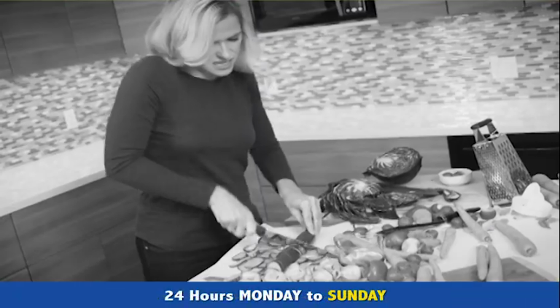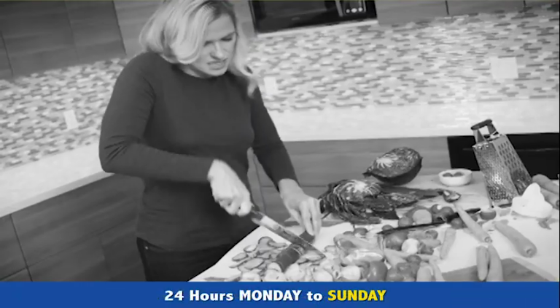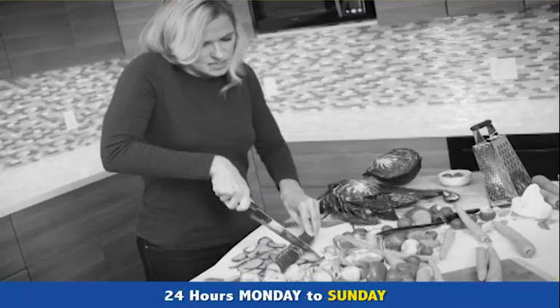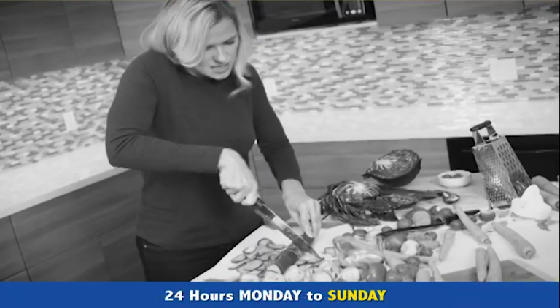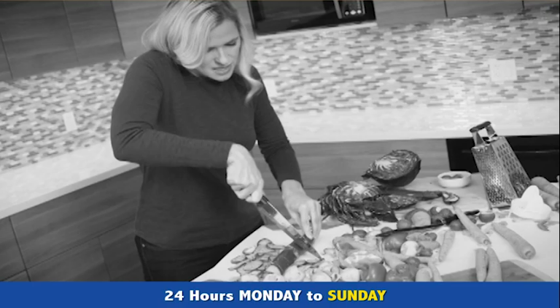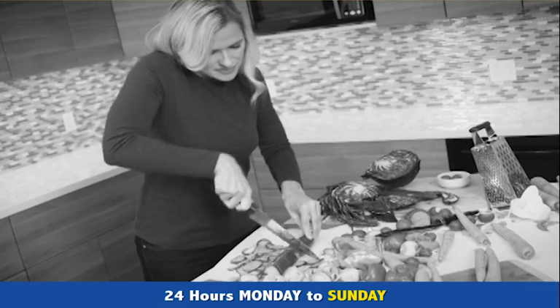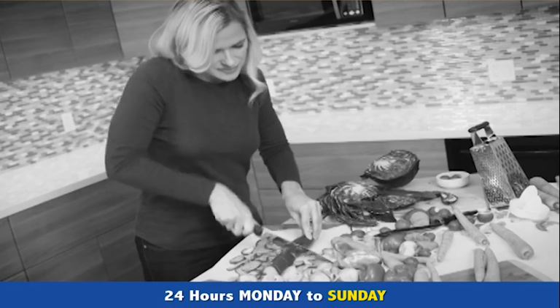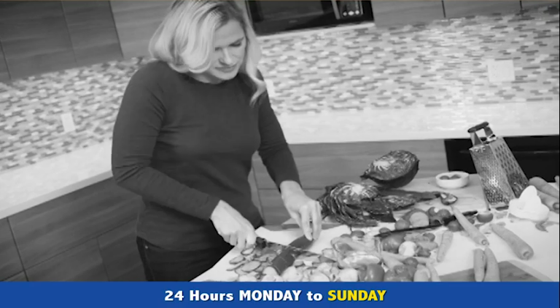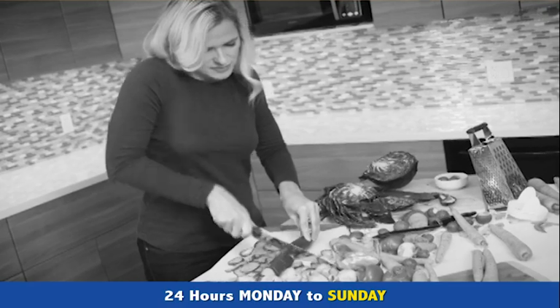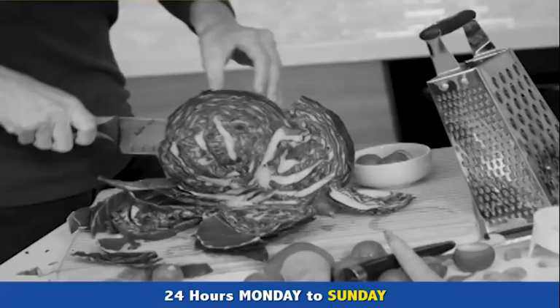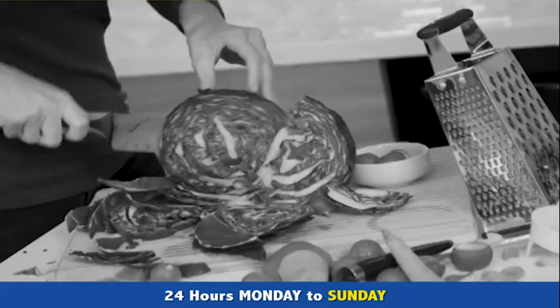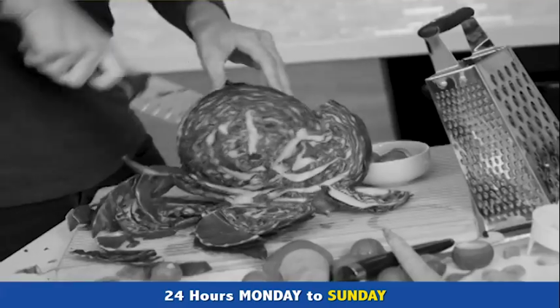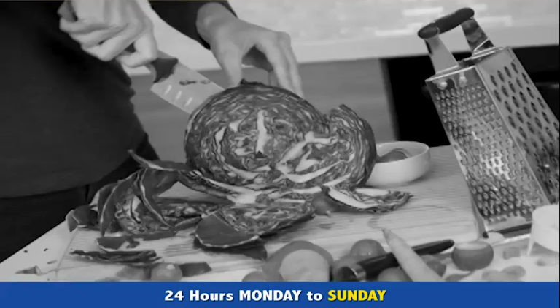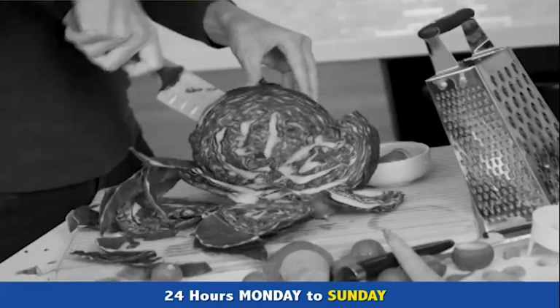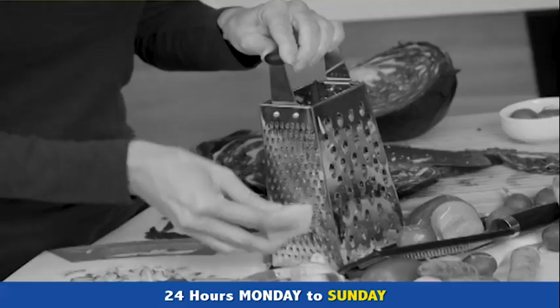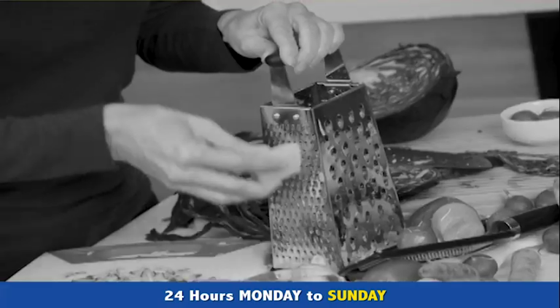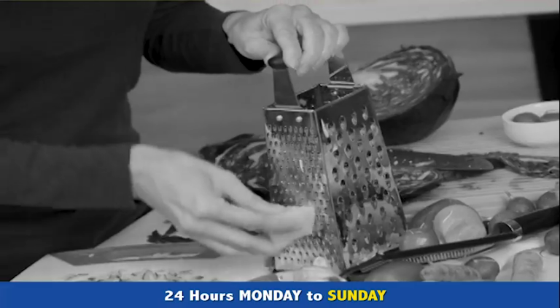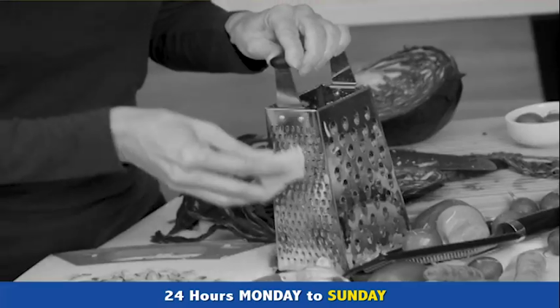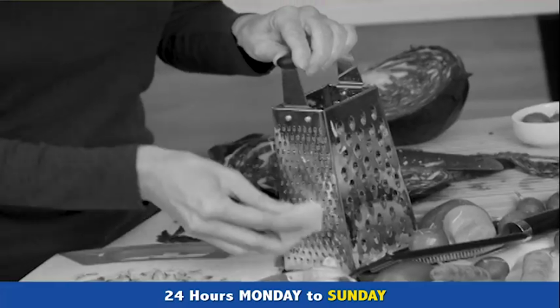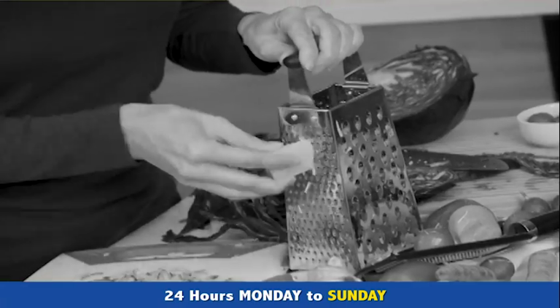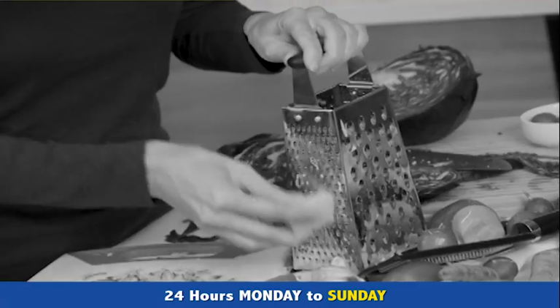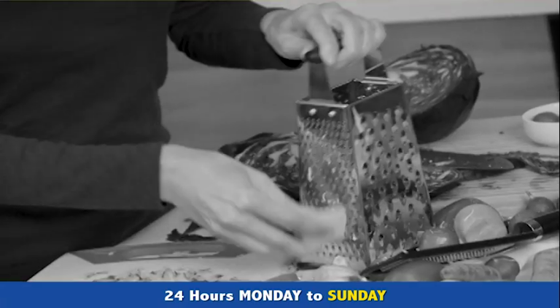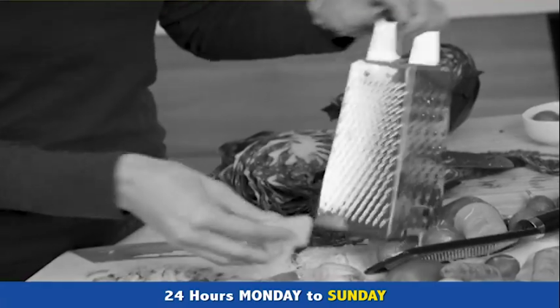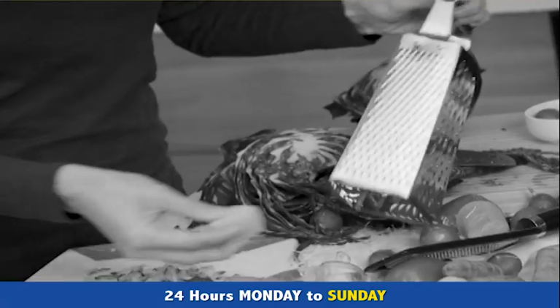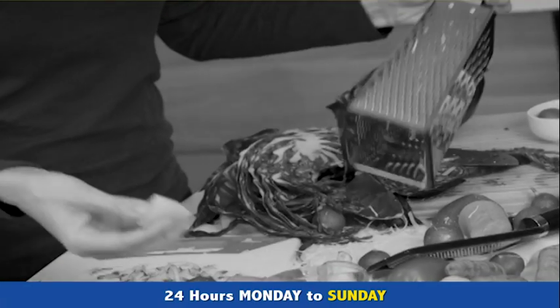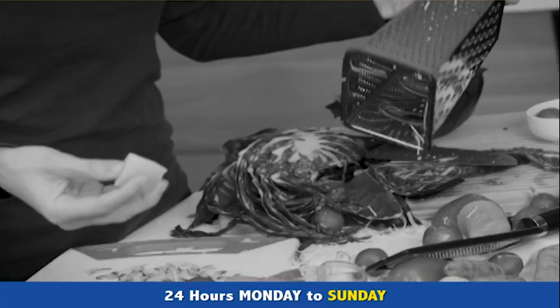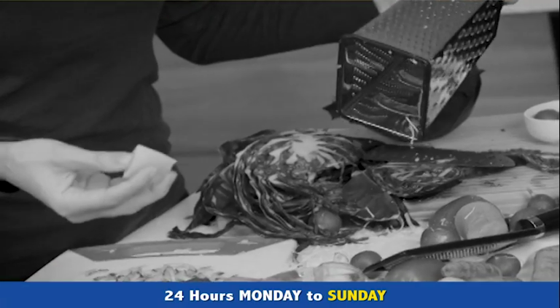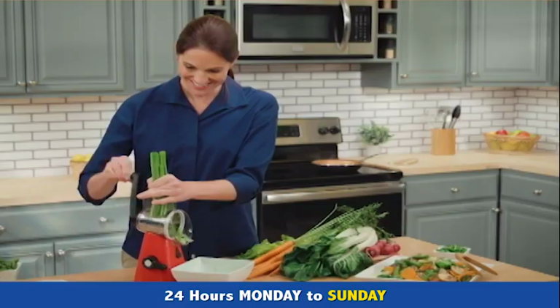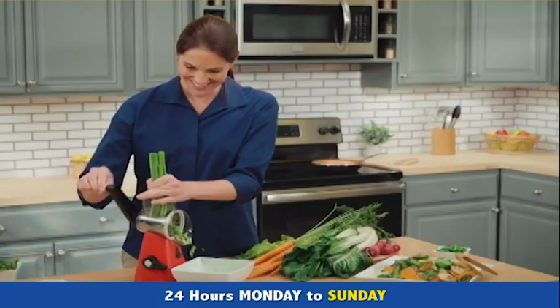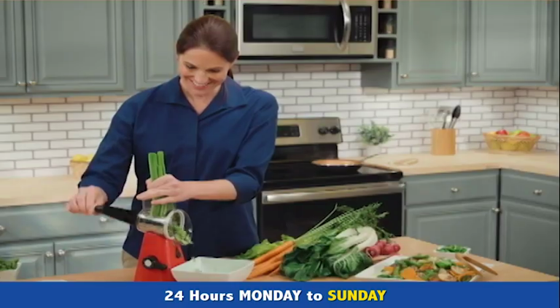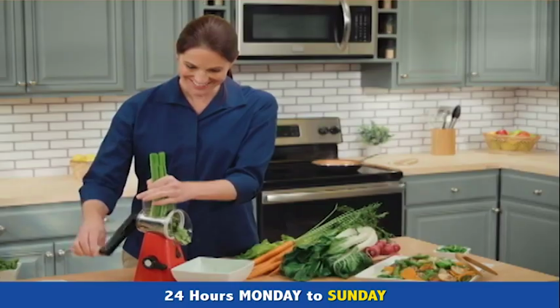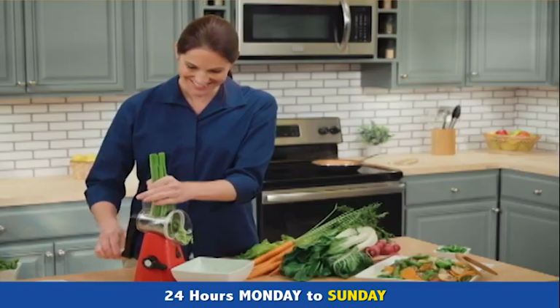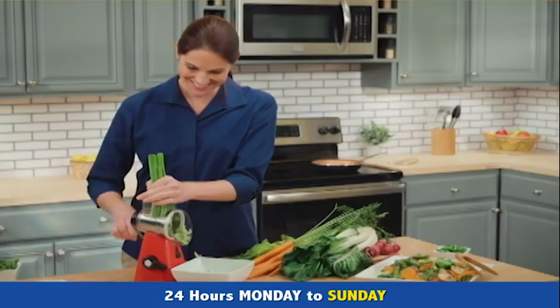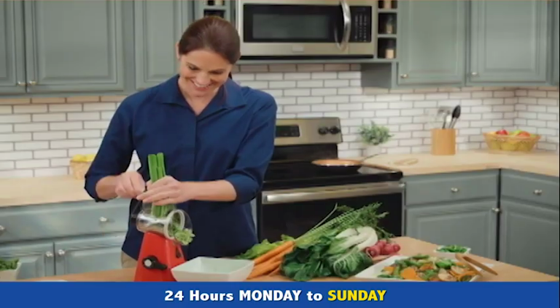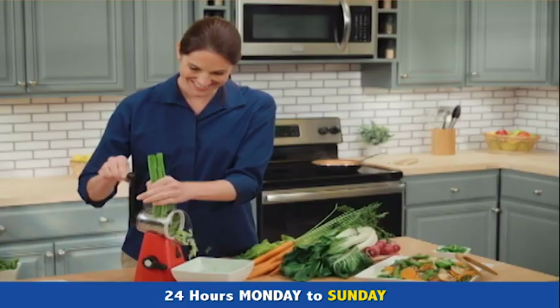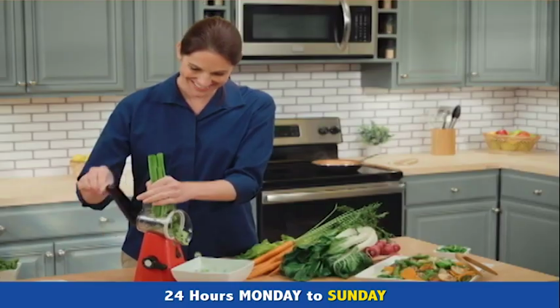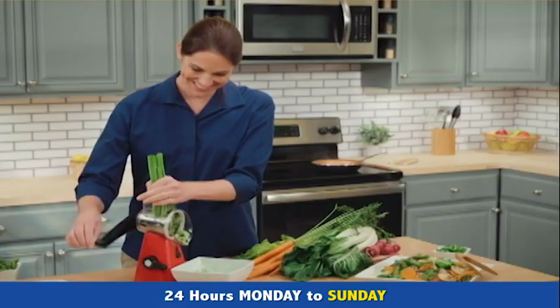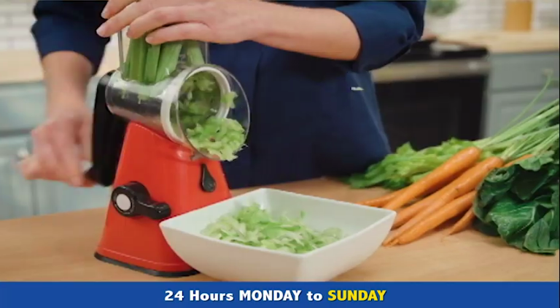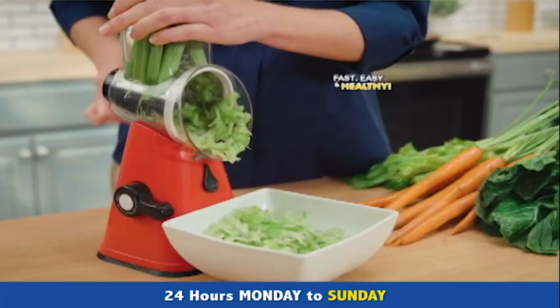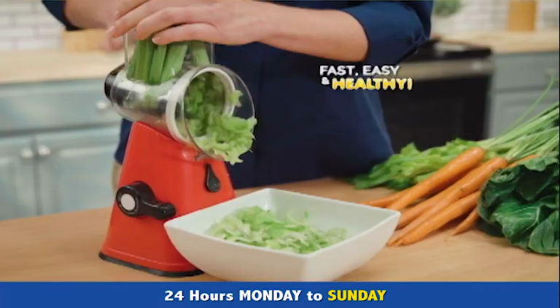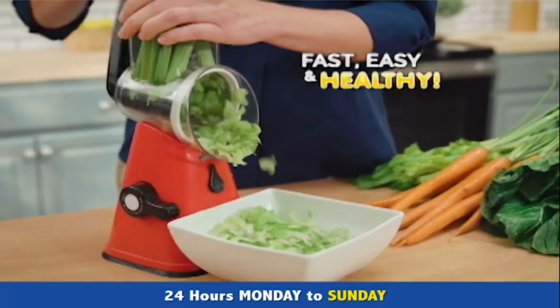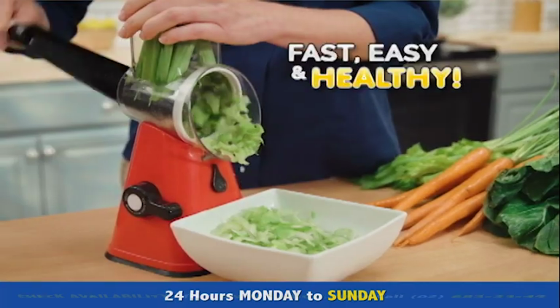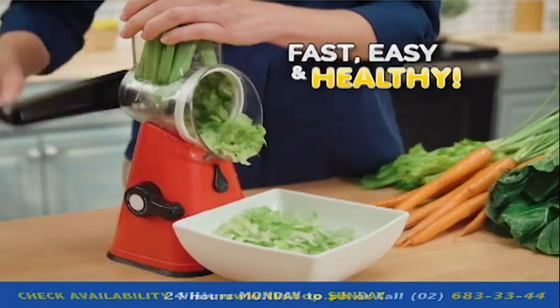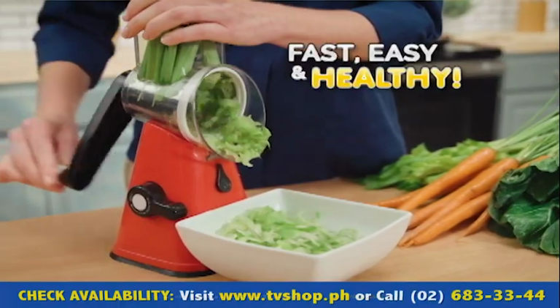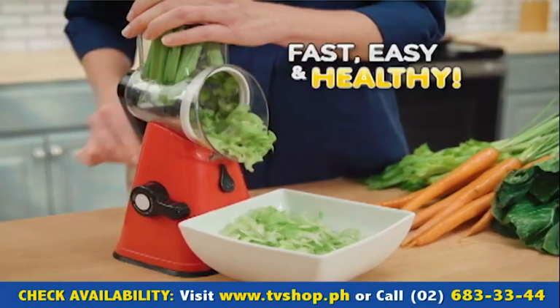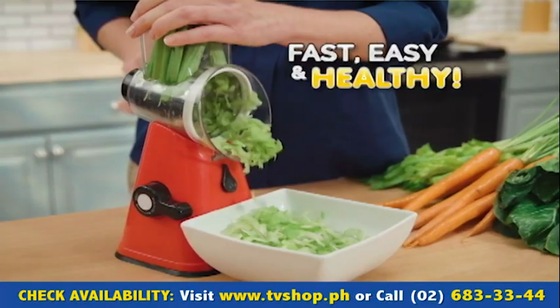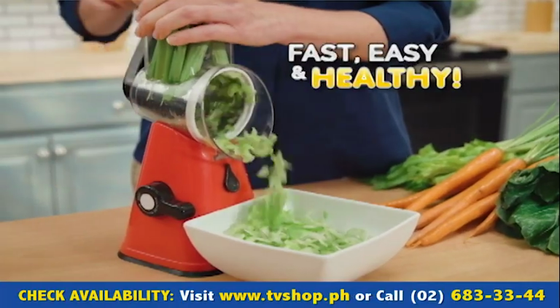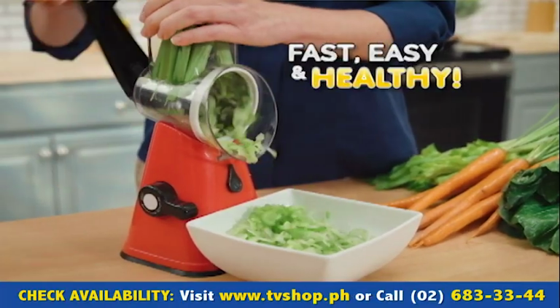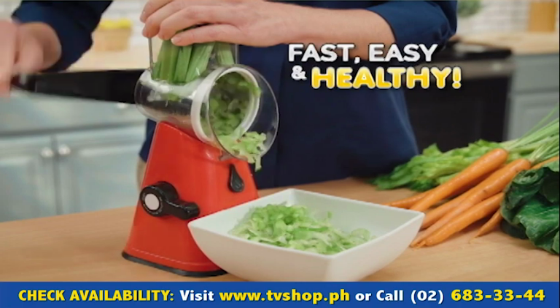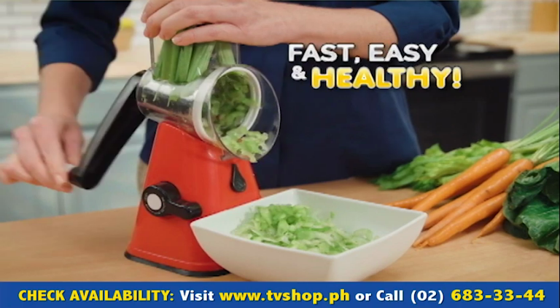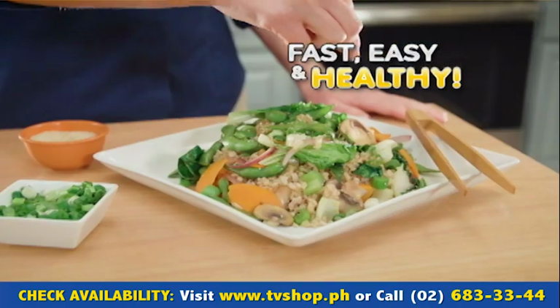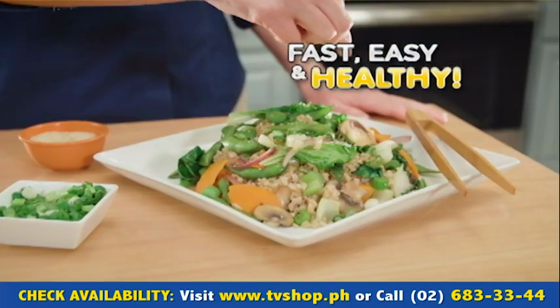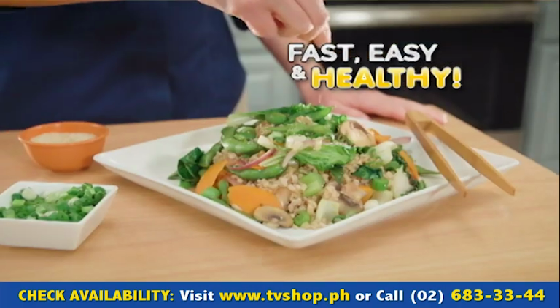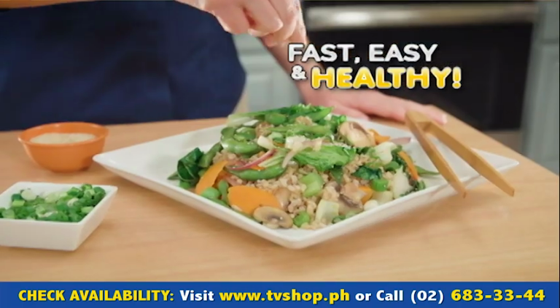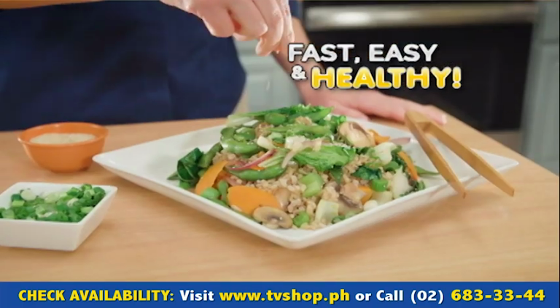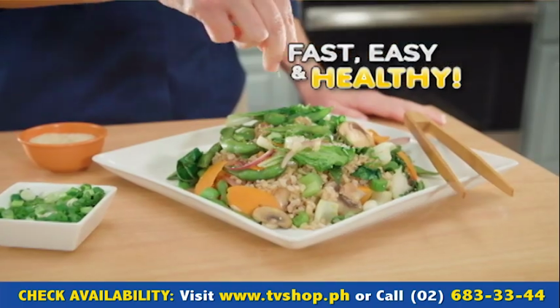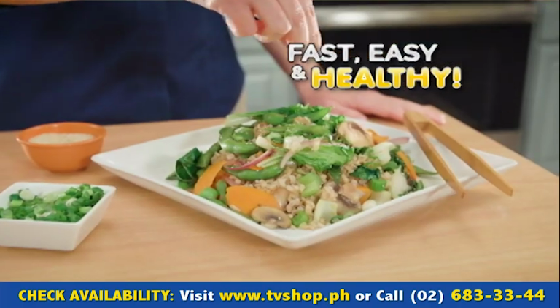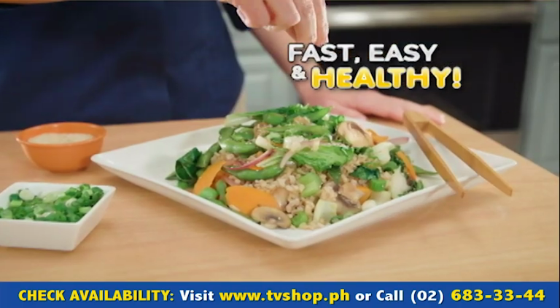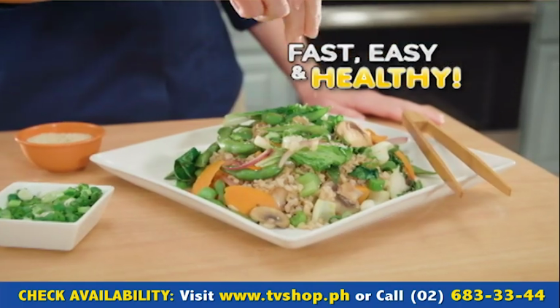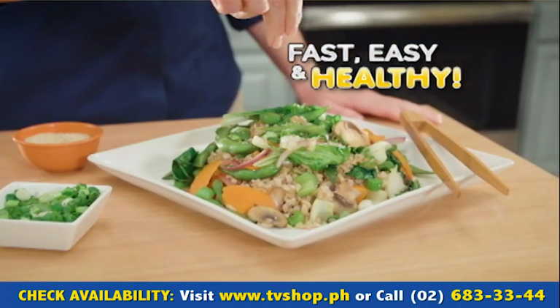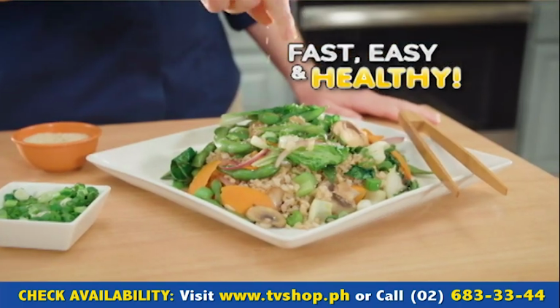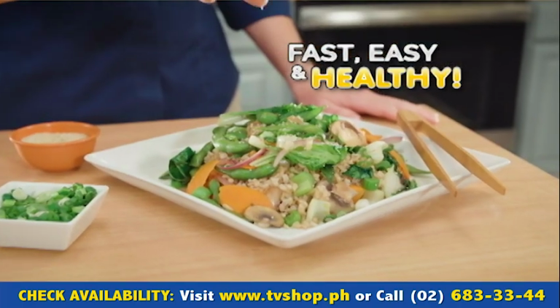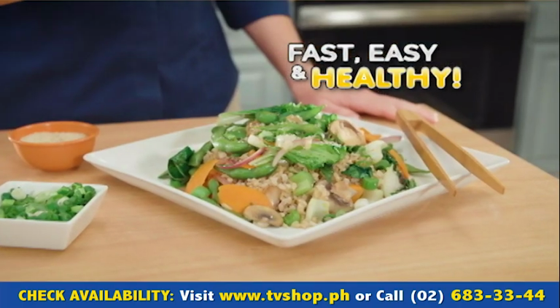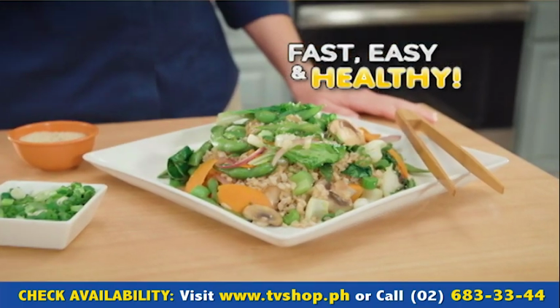Why struggle to chop, slice, and grate, and always have dinner late? When you can get it all done deliciously fast, easy, and healthy with the Nutri-Slicer.